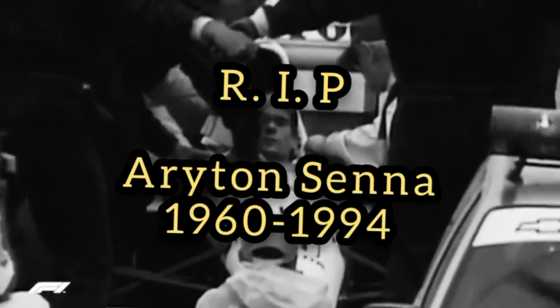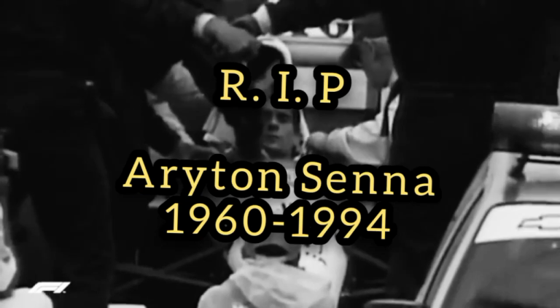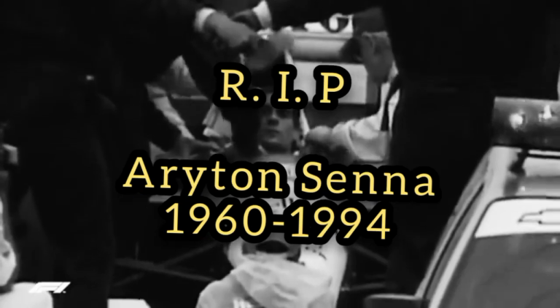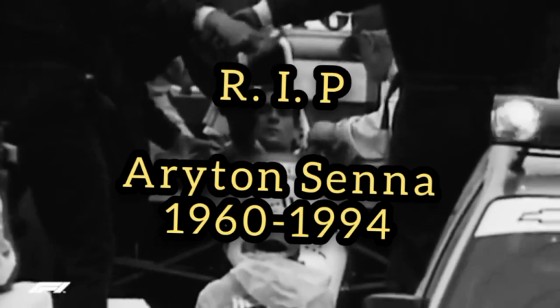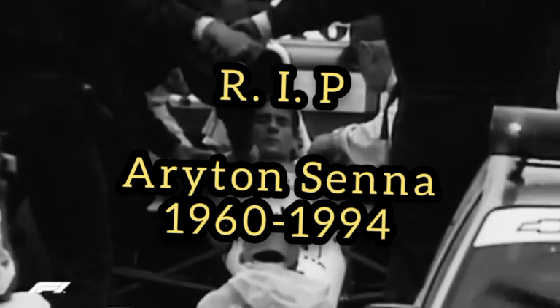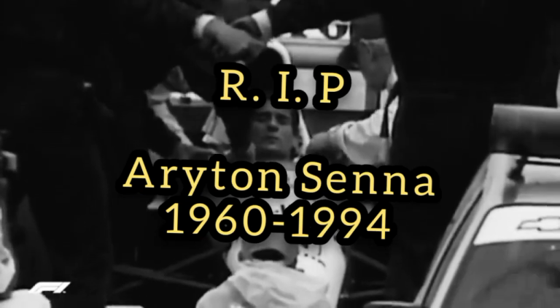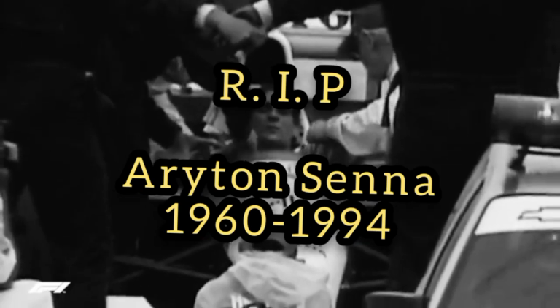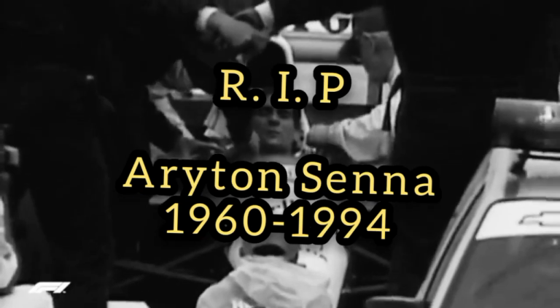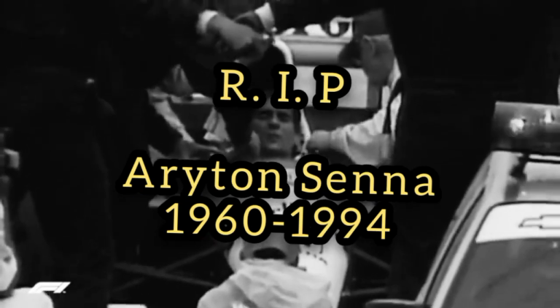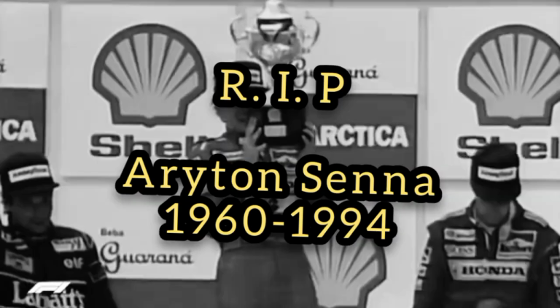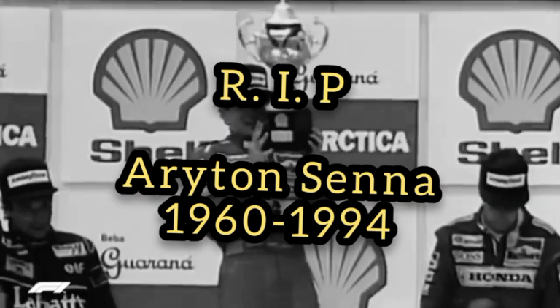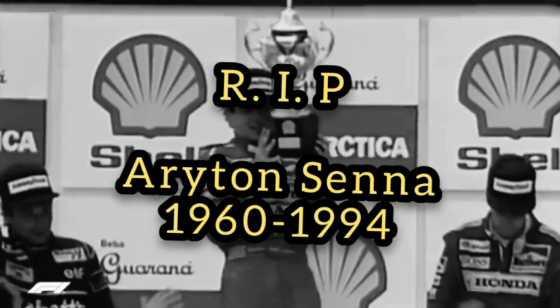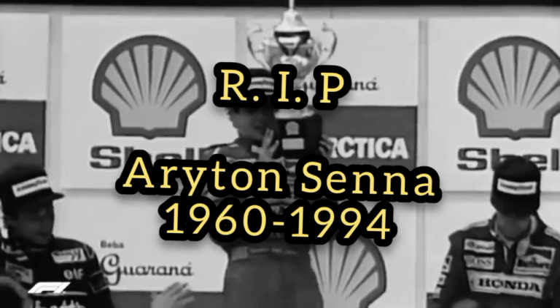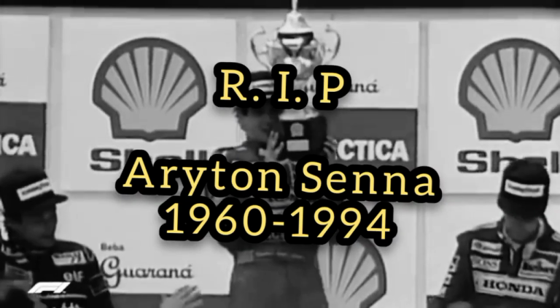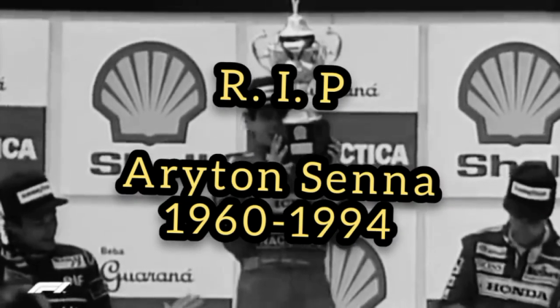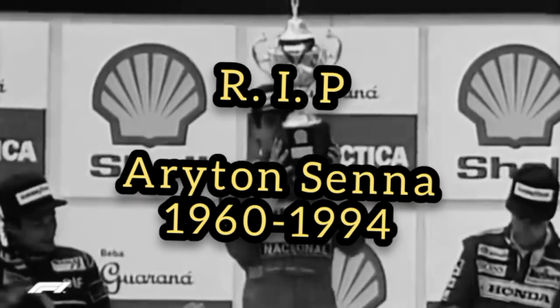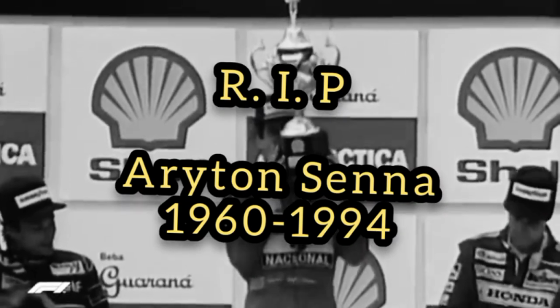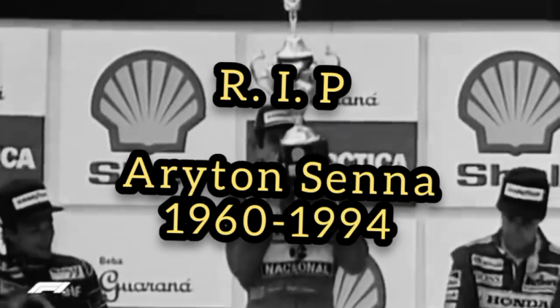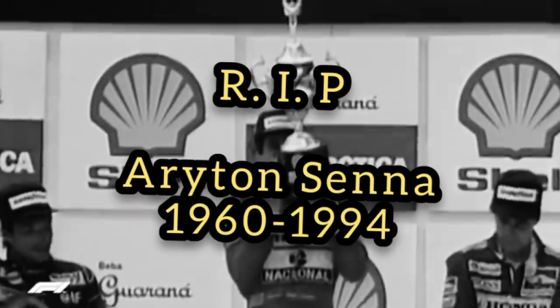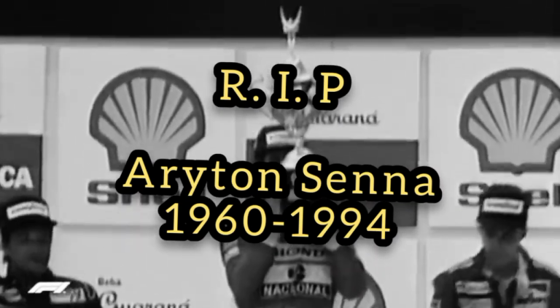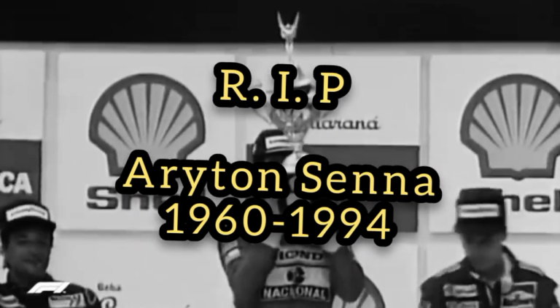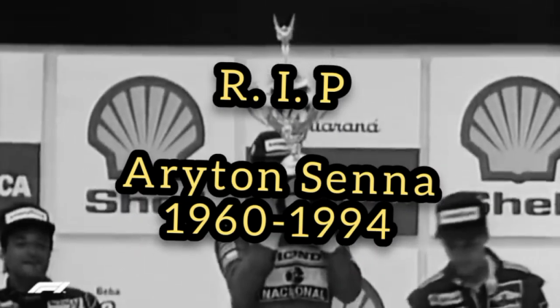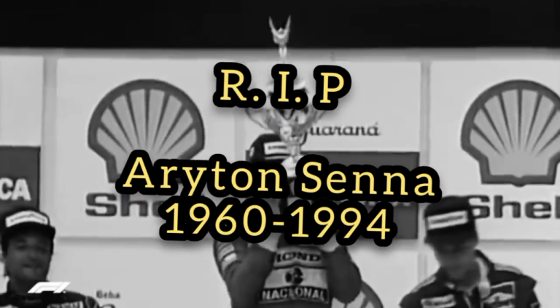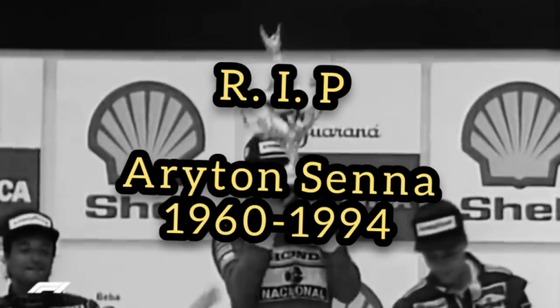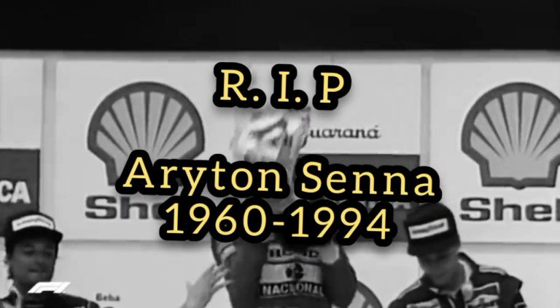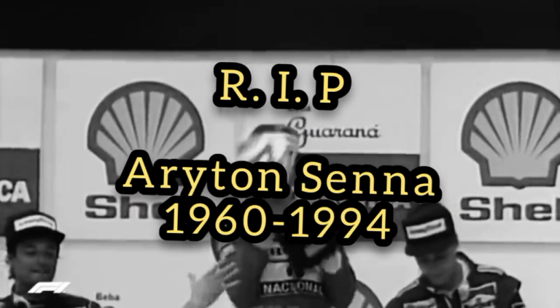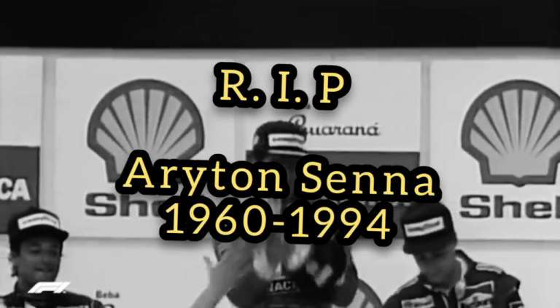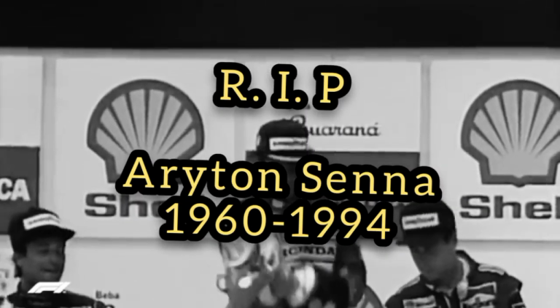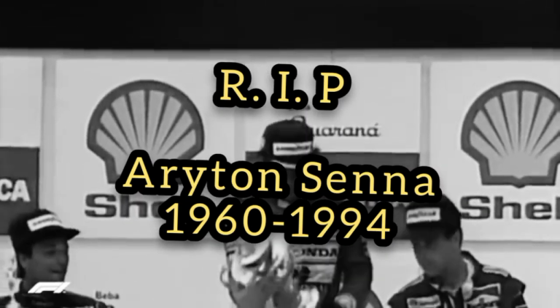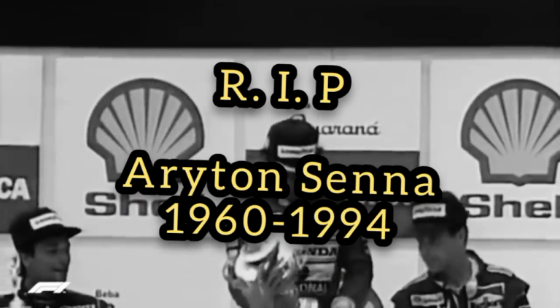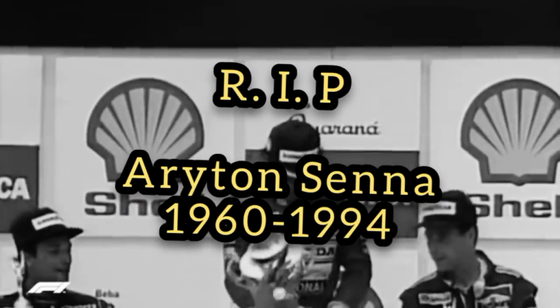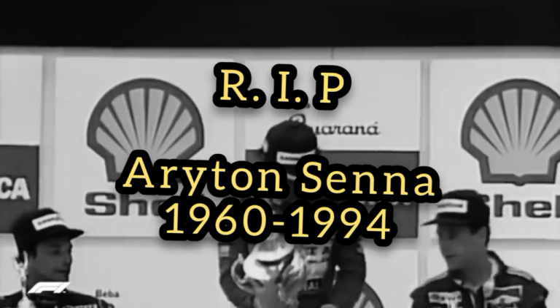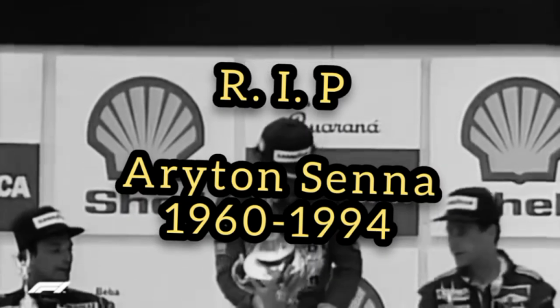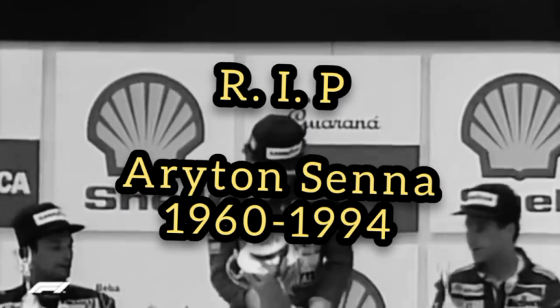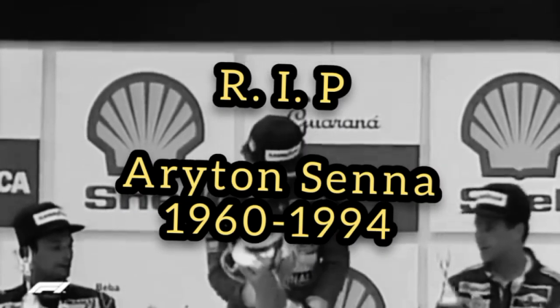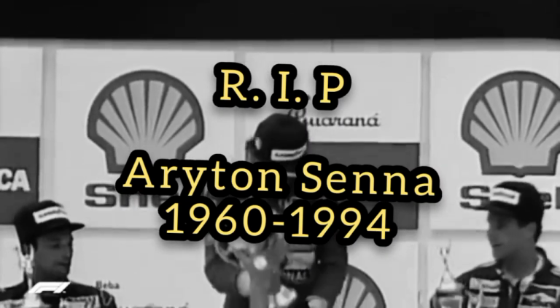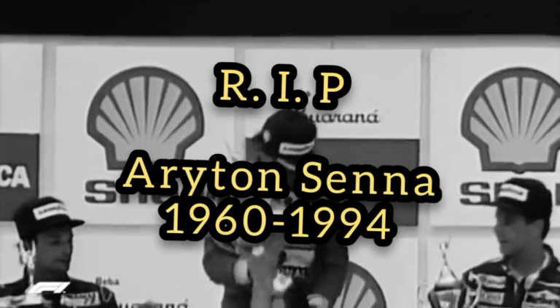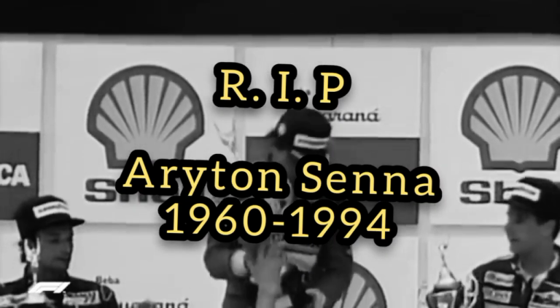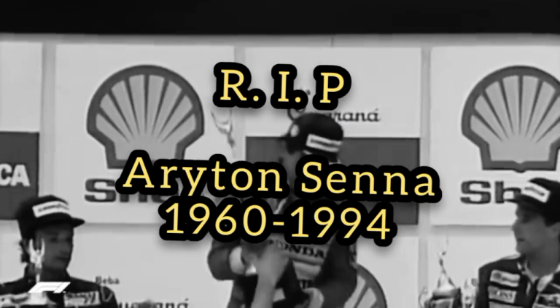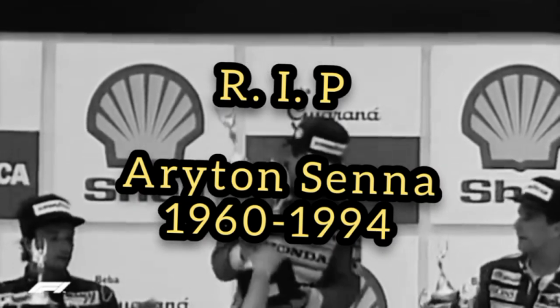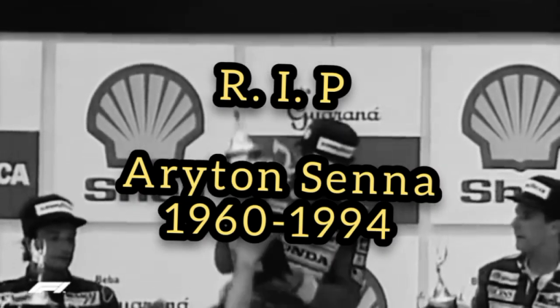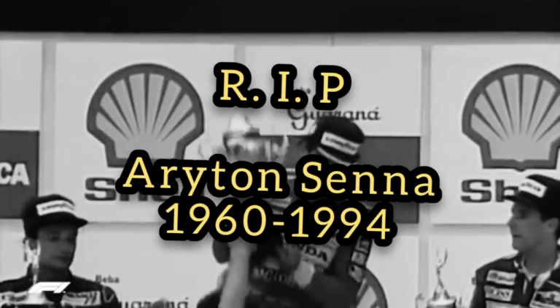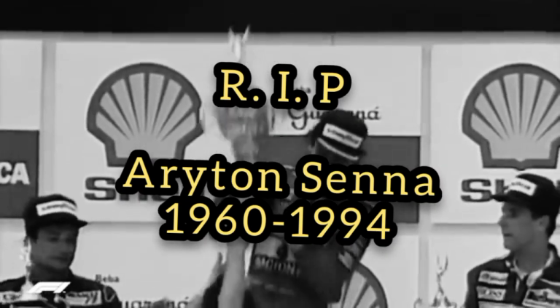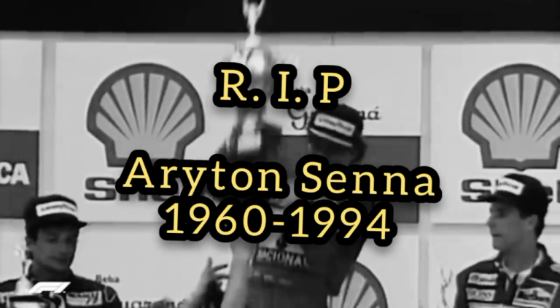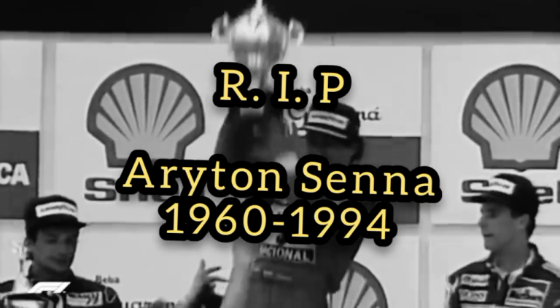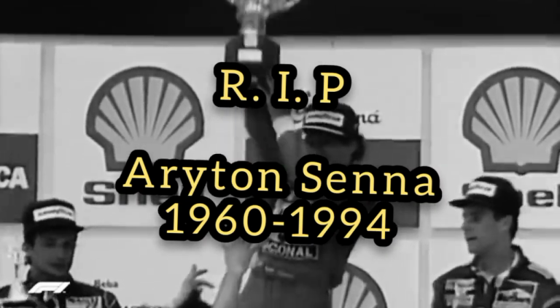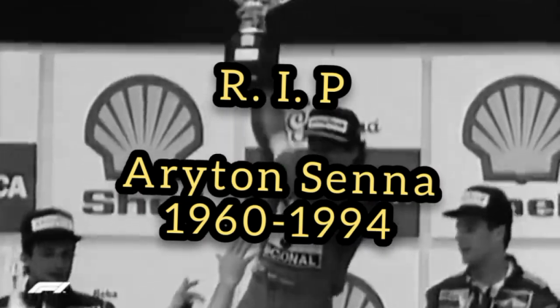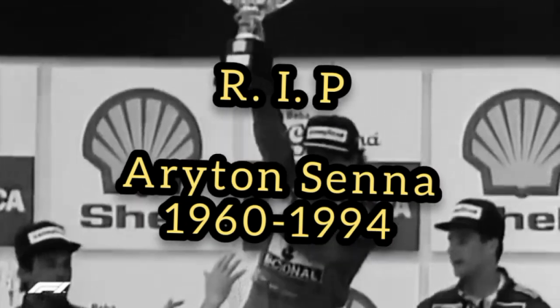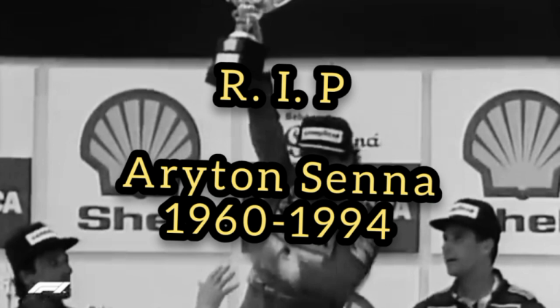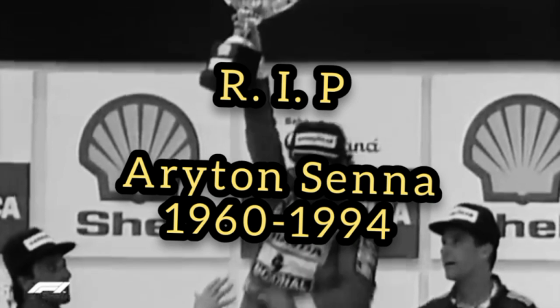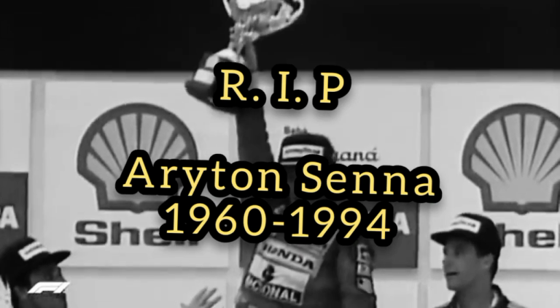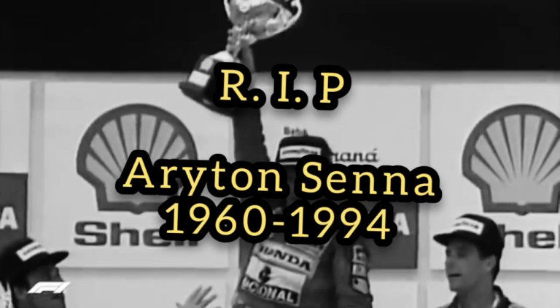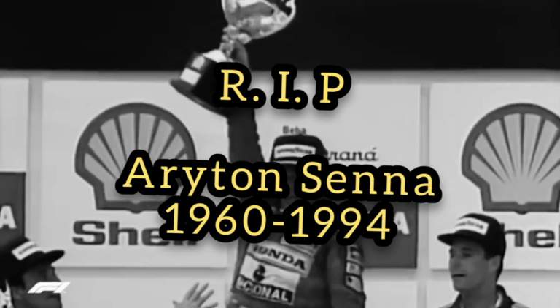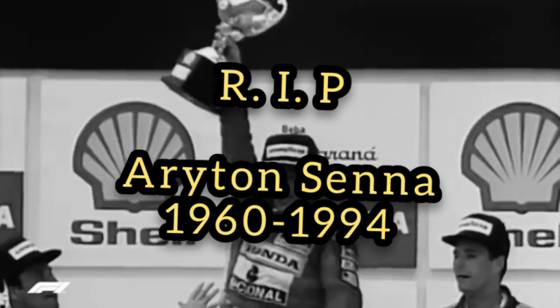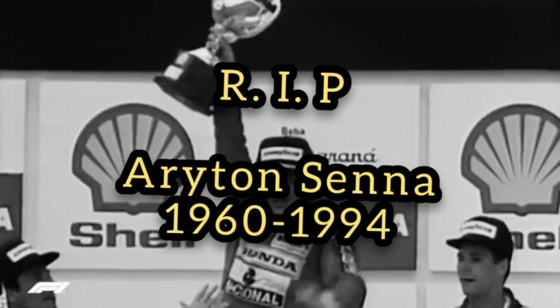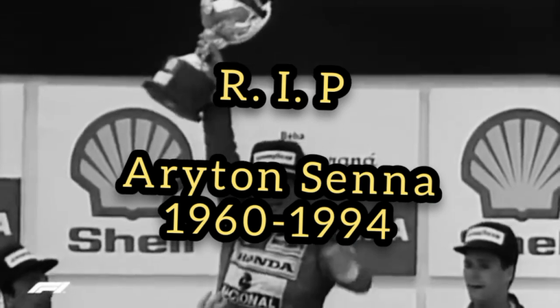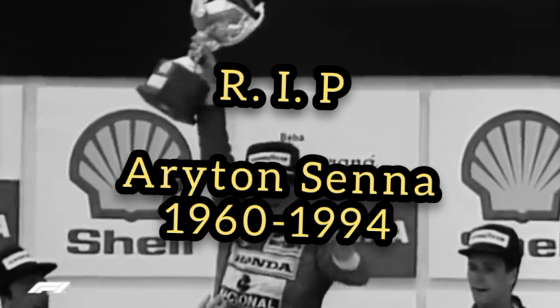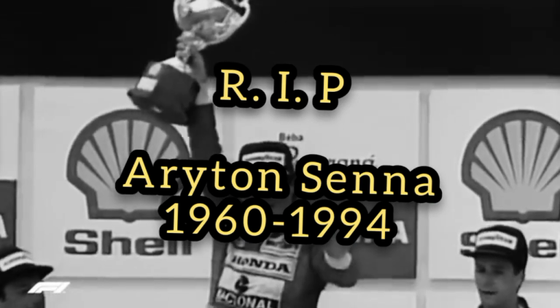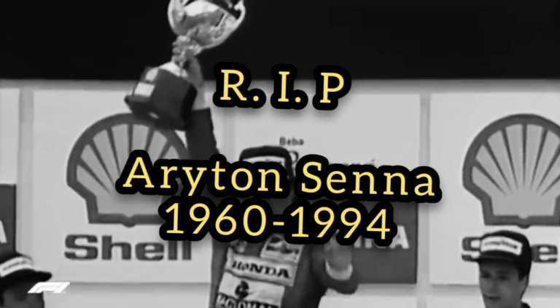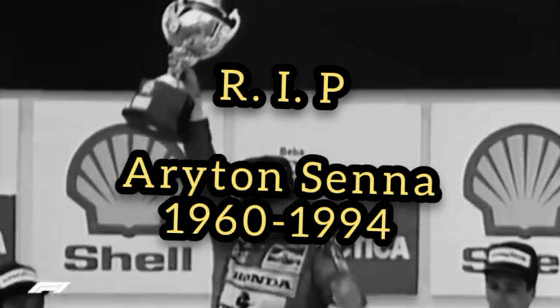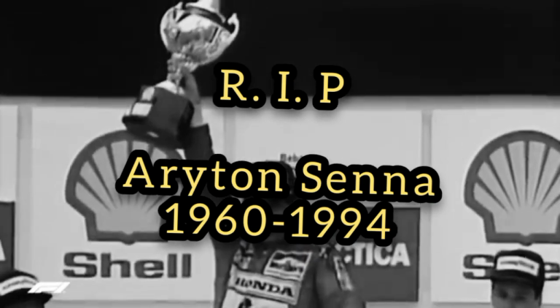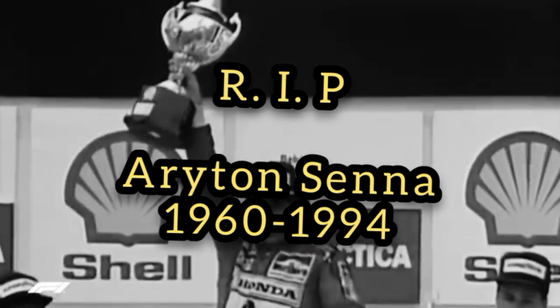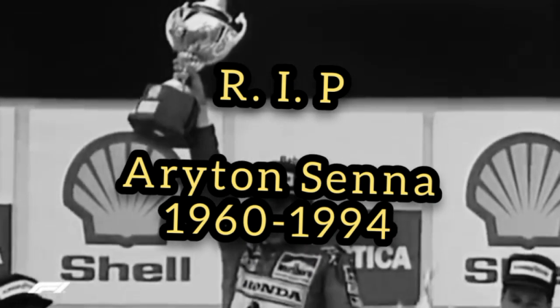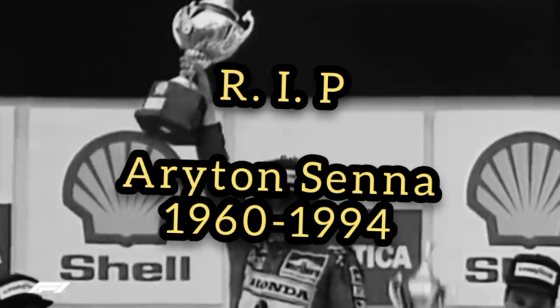The victor, physically and emotionally exhausted after his grueling efforts, was barely able to lift the trophy.